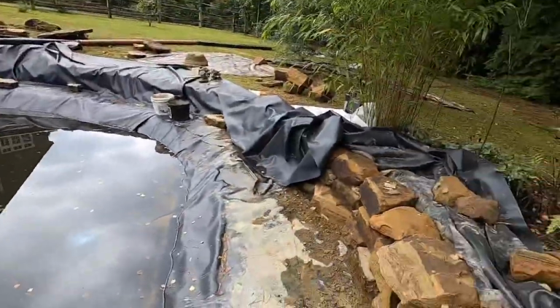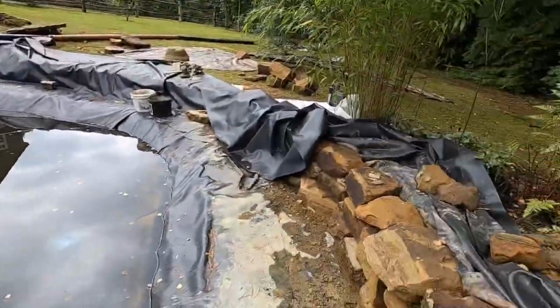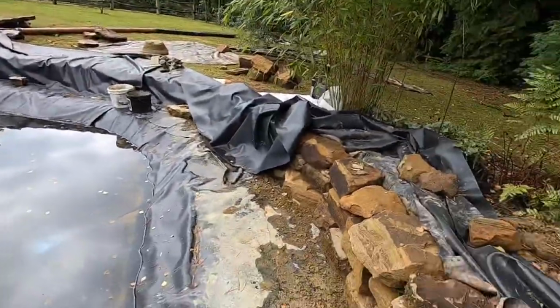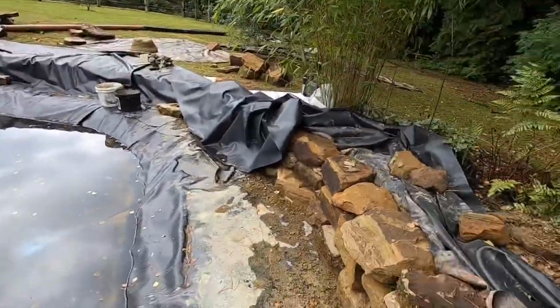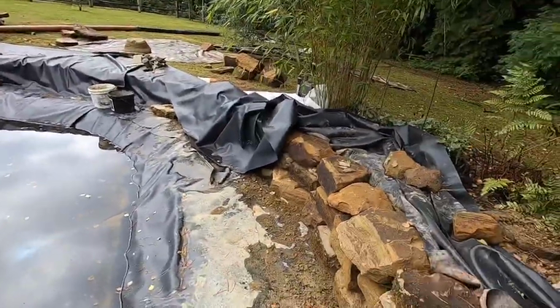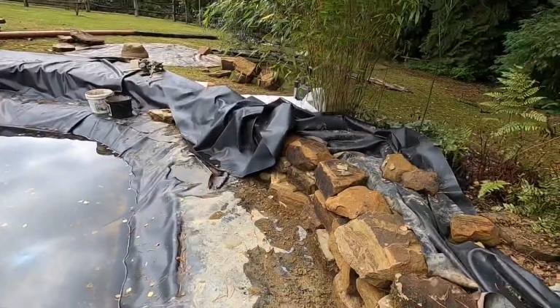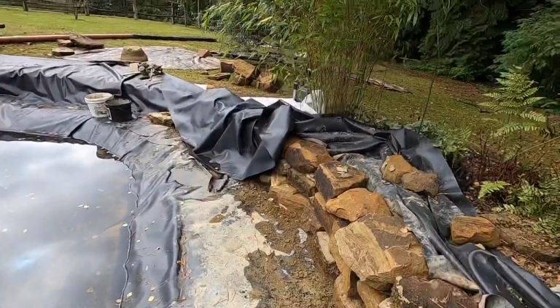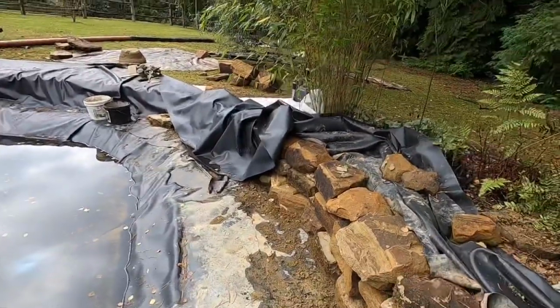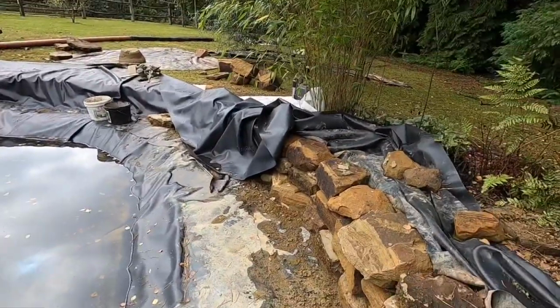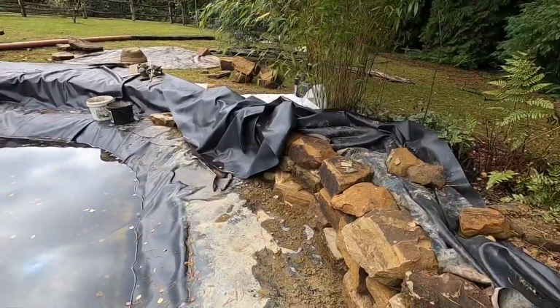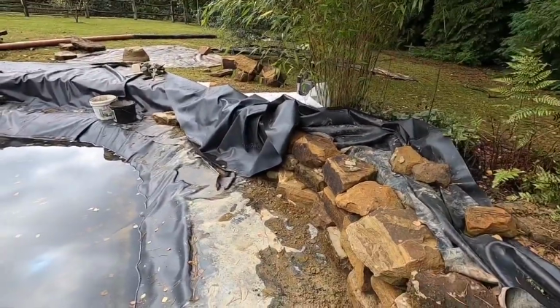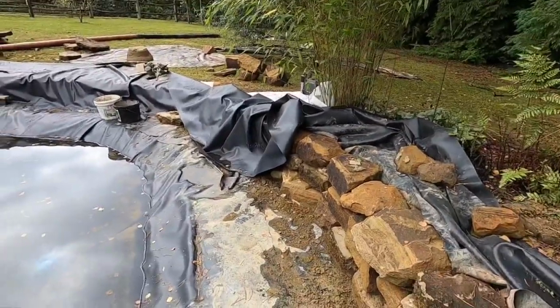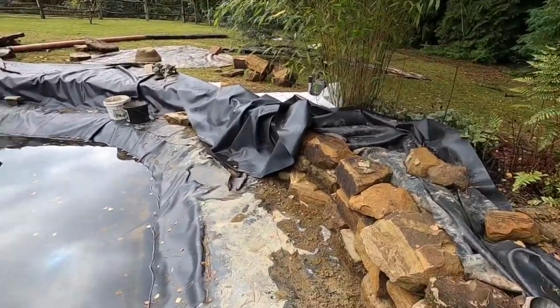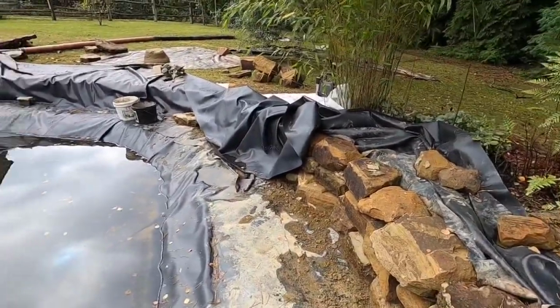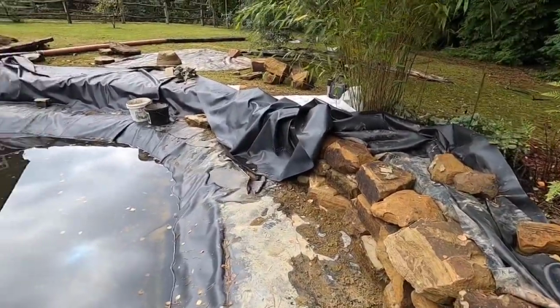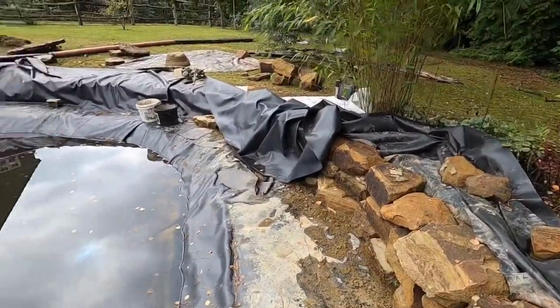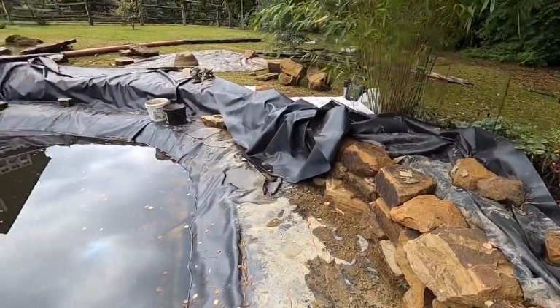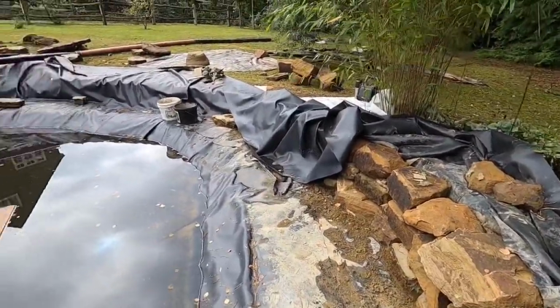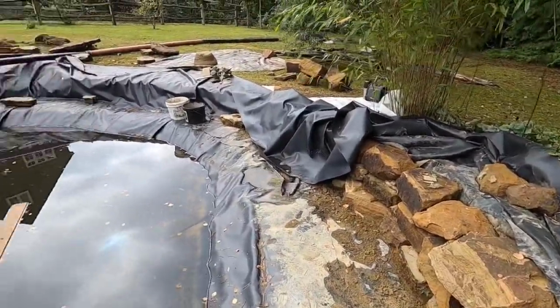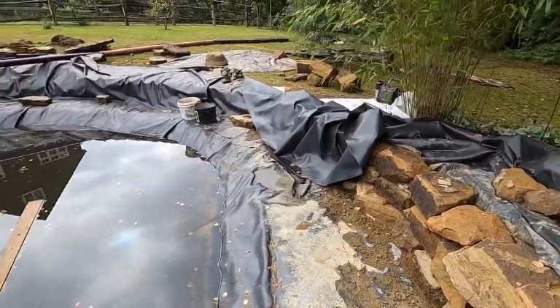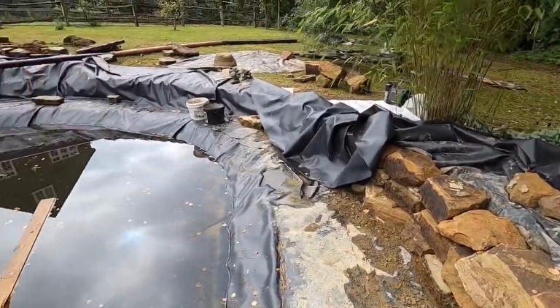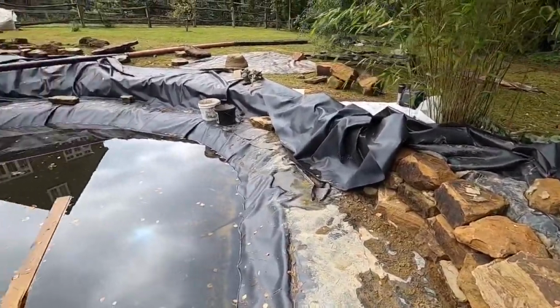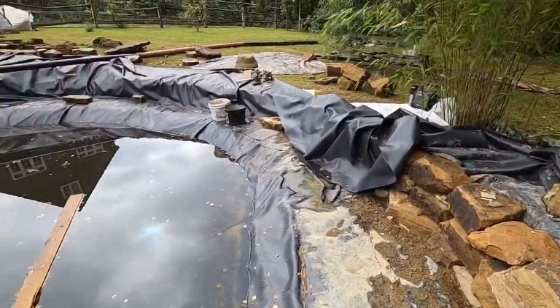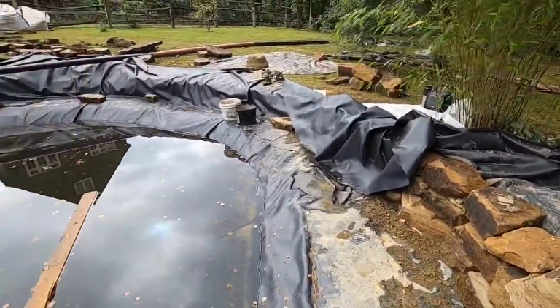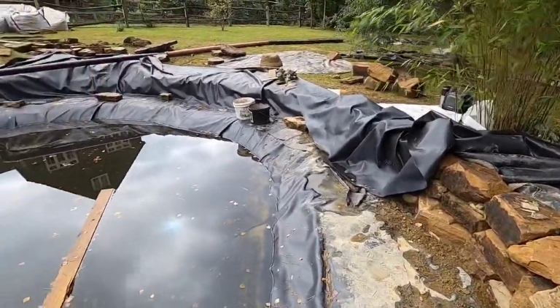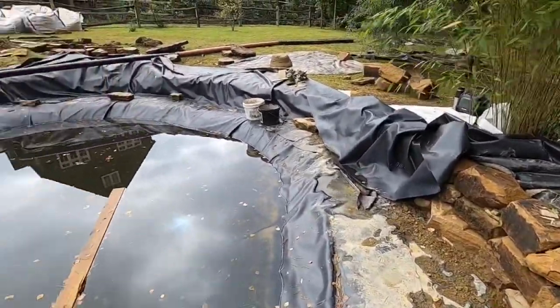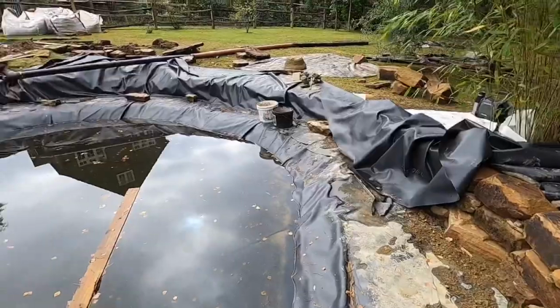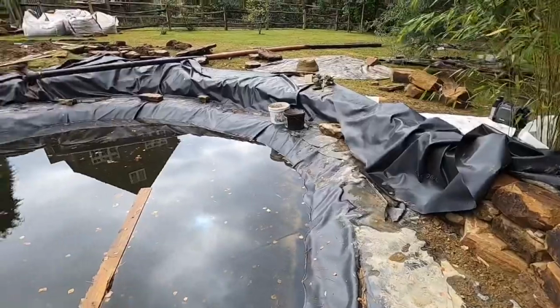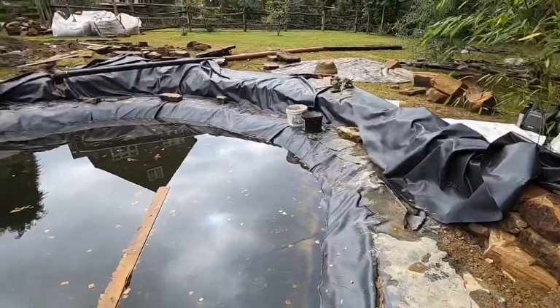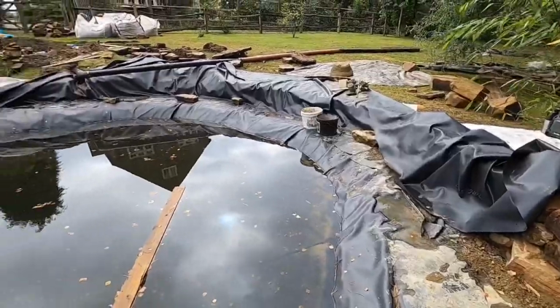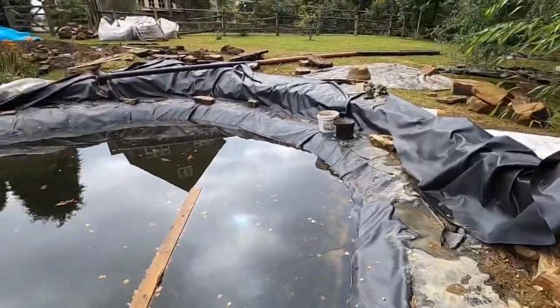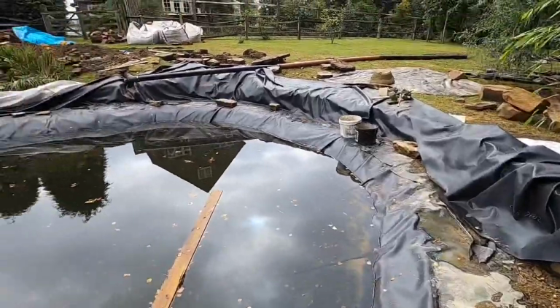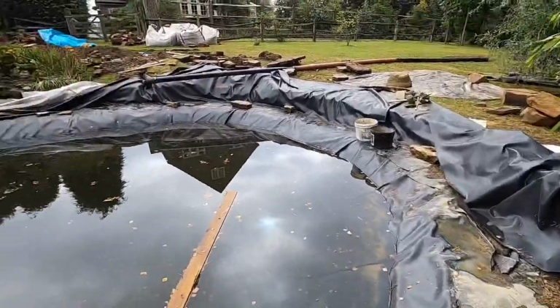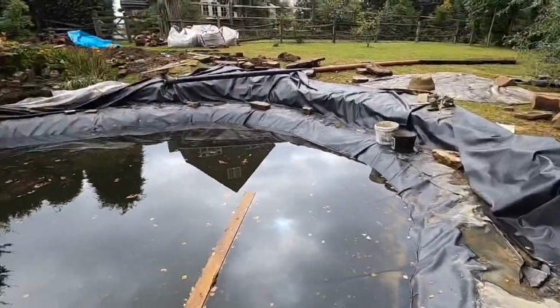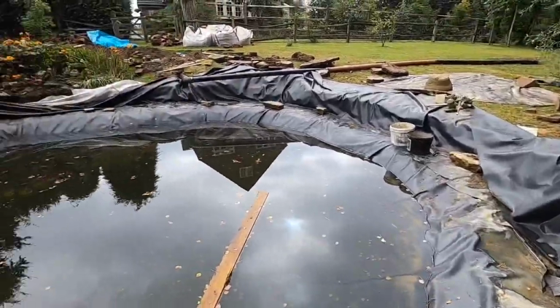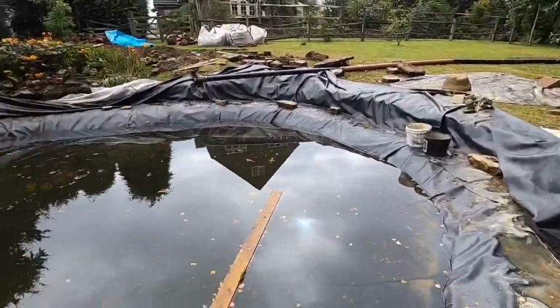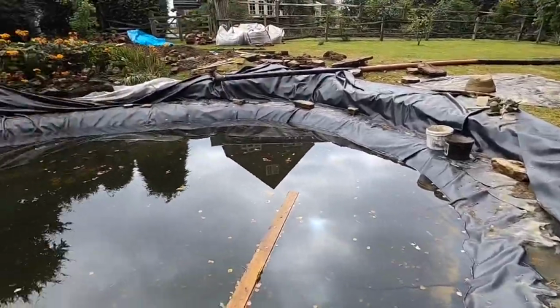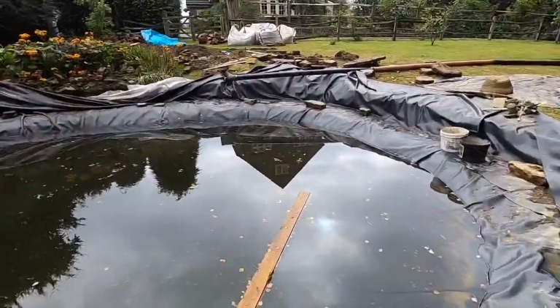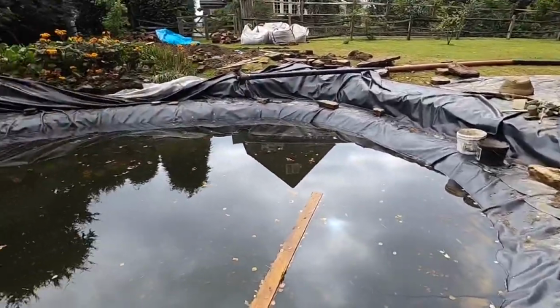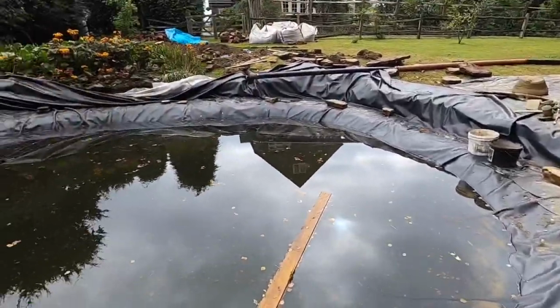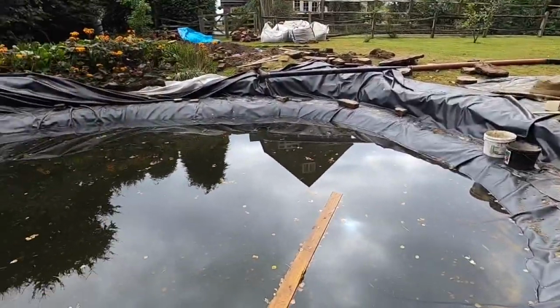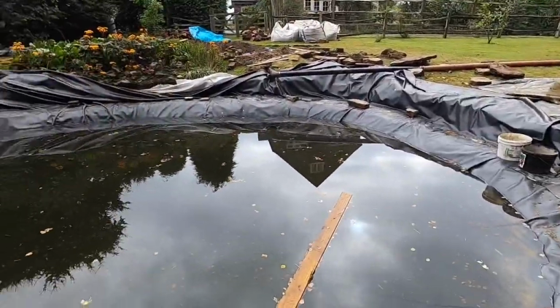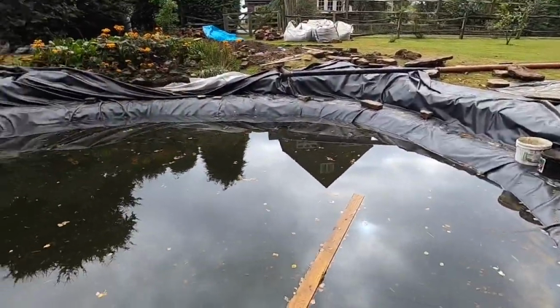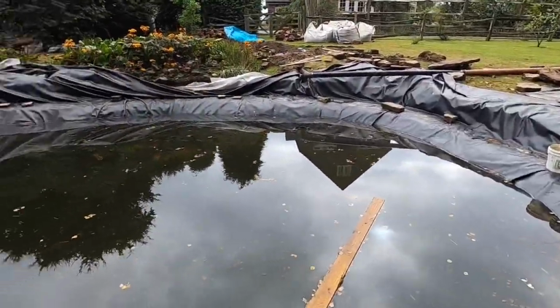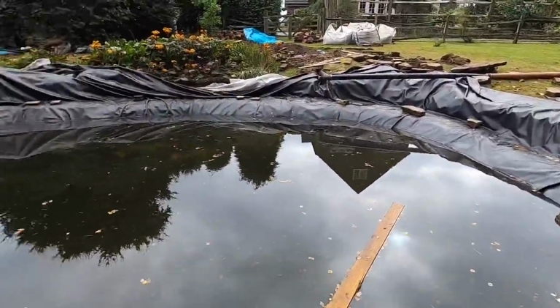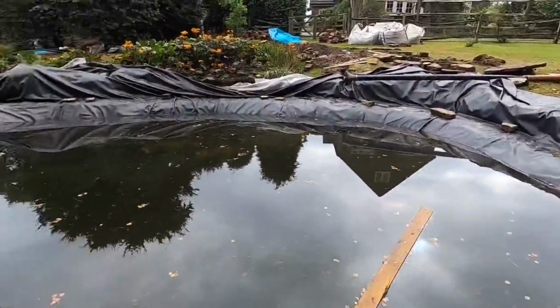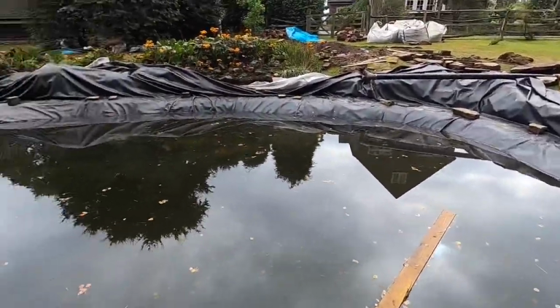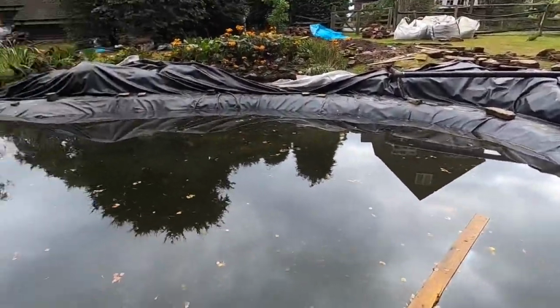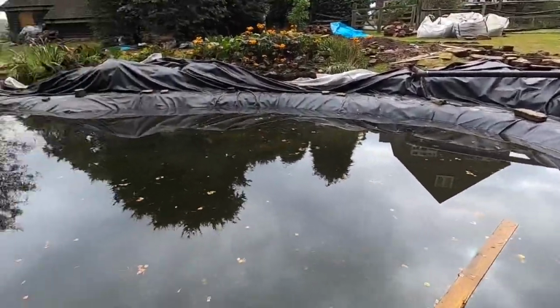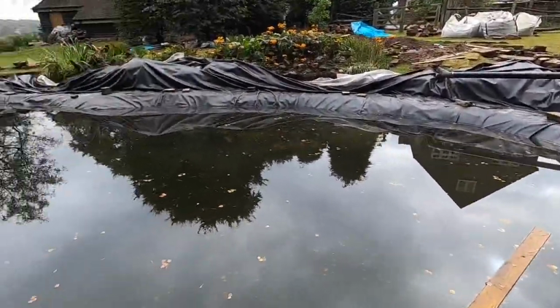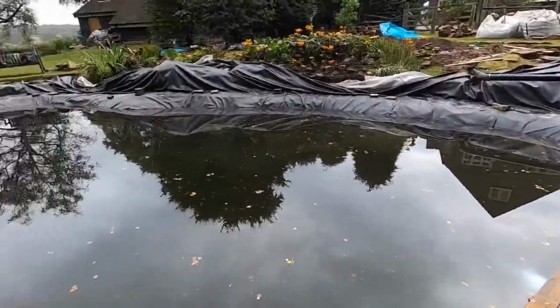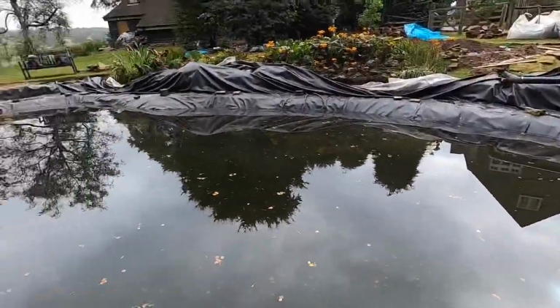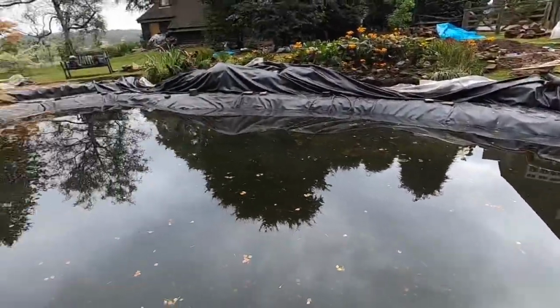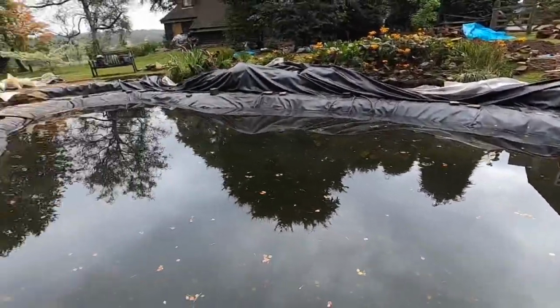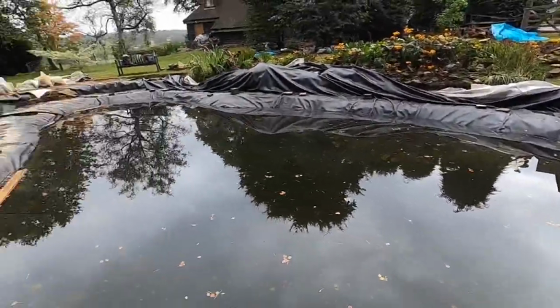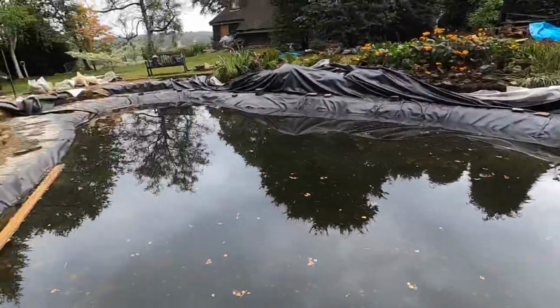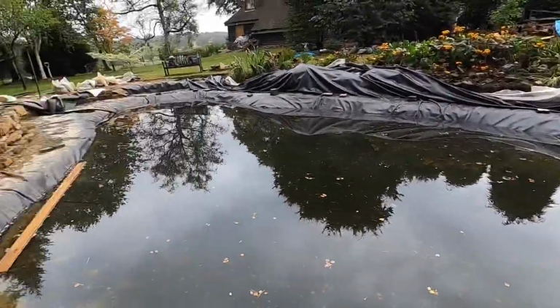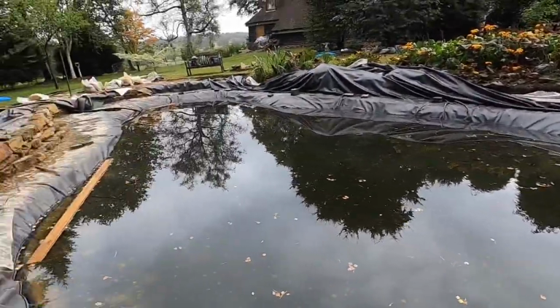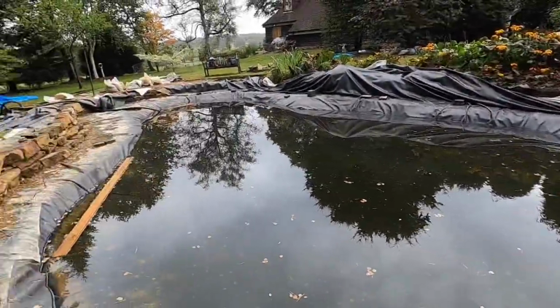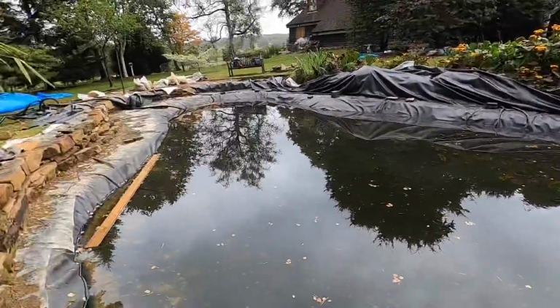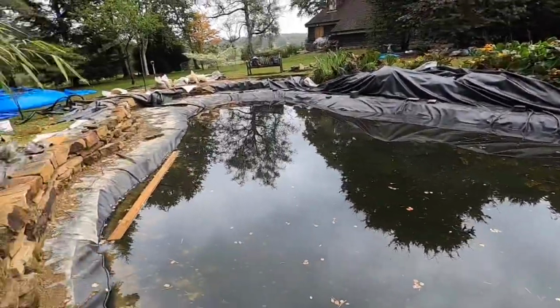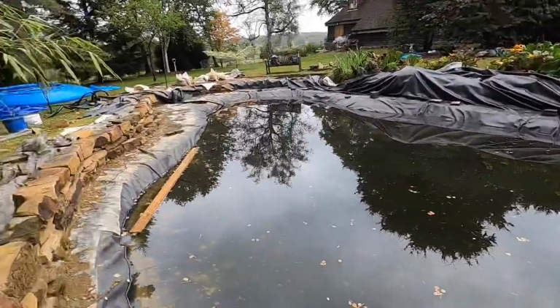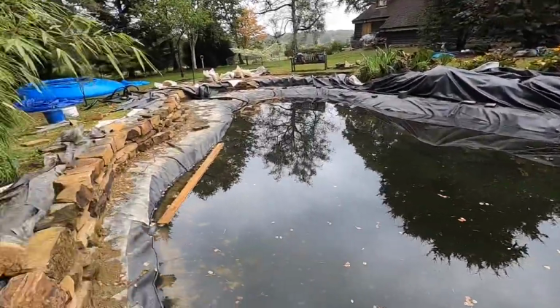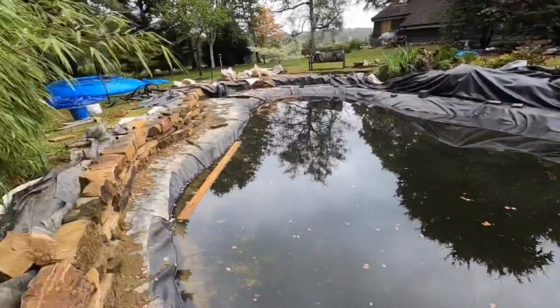The next few days are going to be spent continuing to build up this edge of stone all the way around the pond.